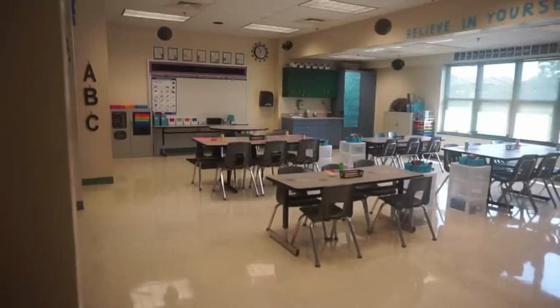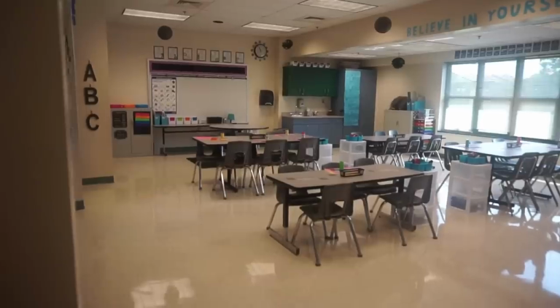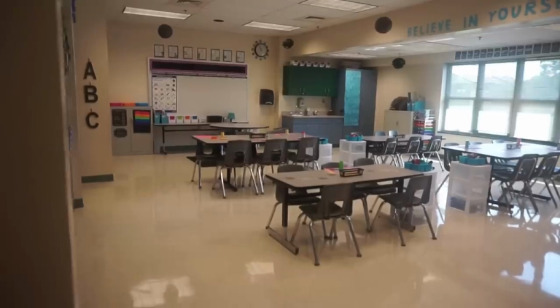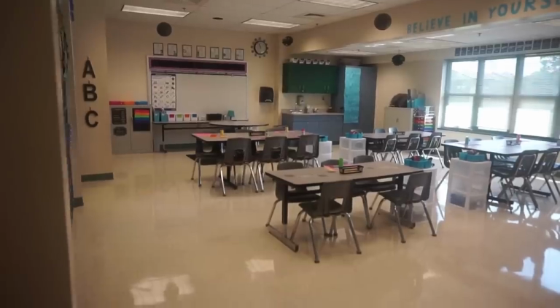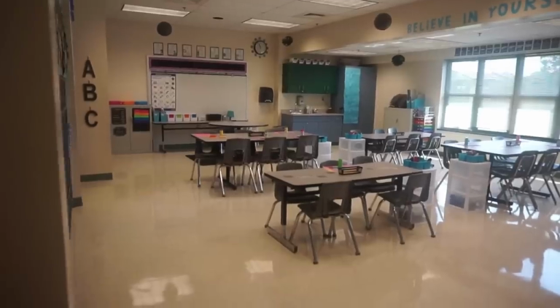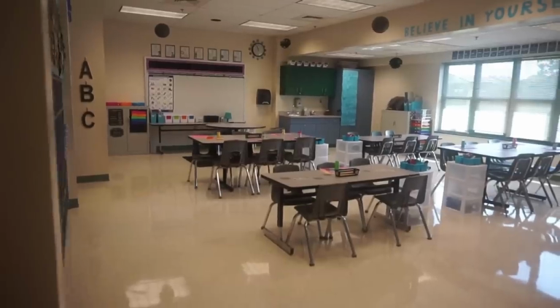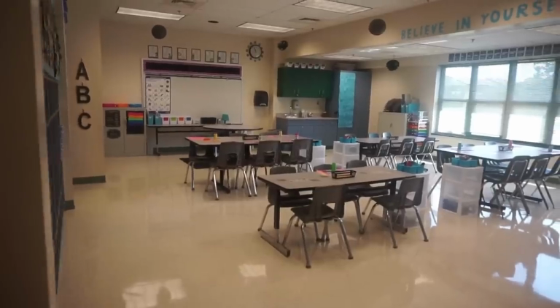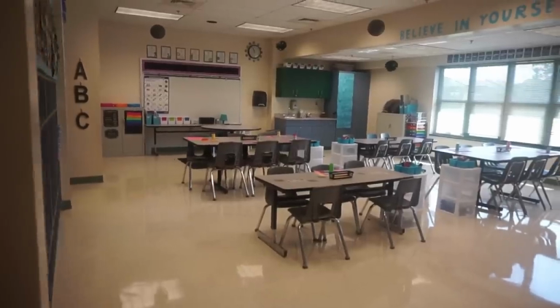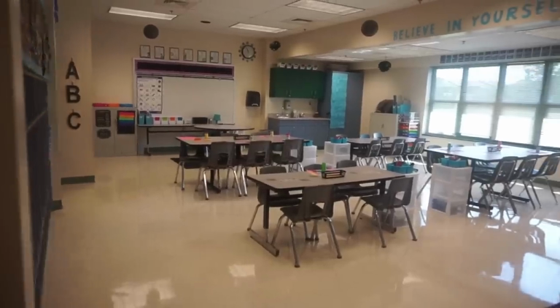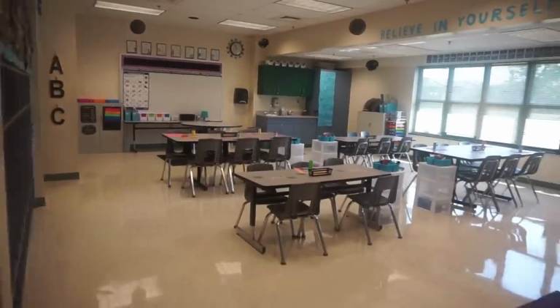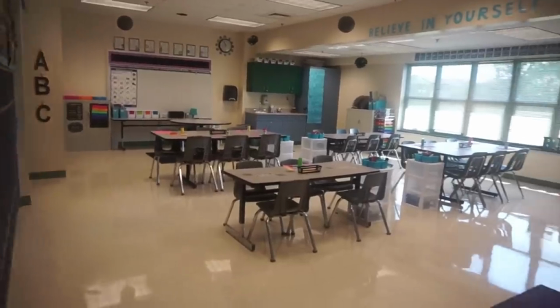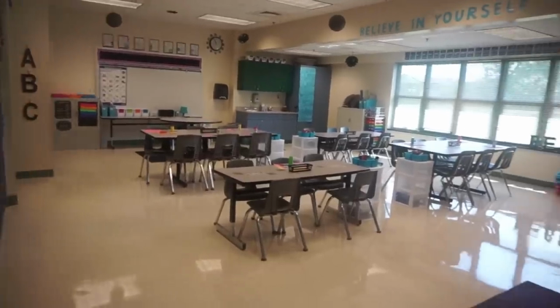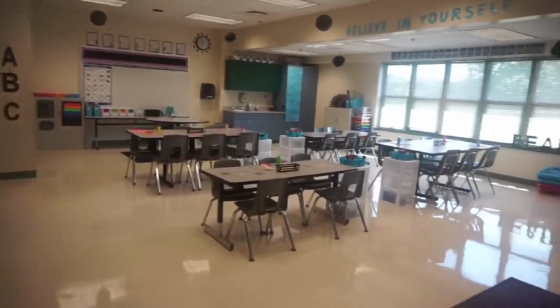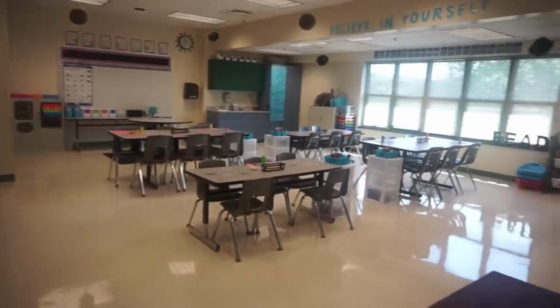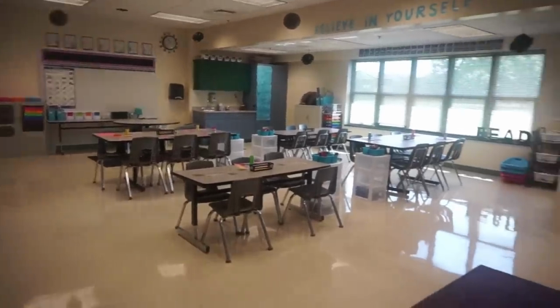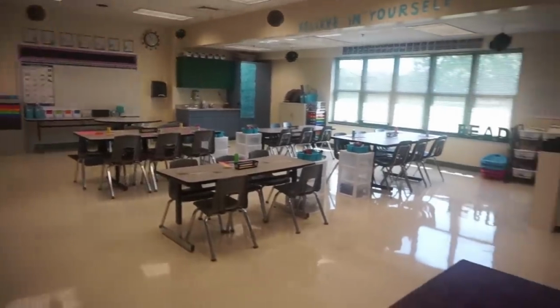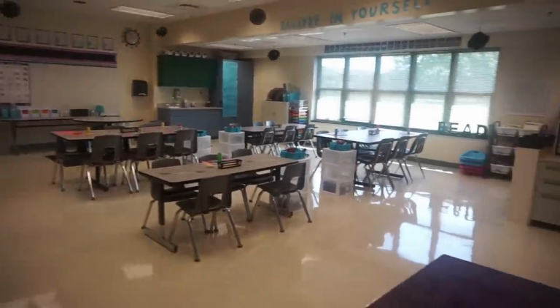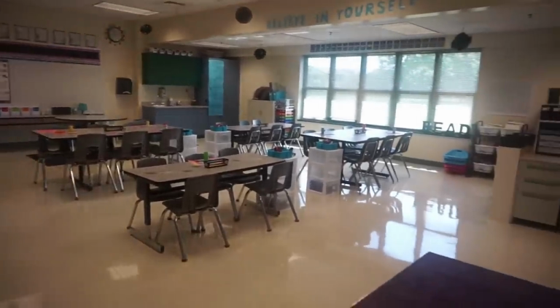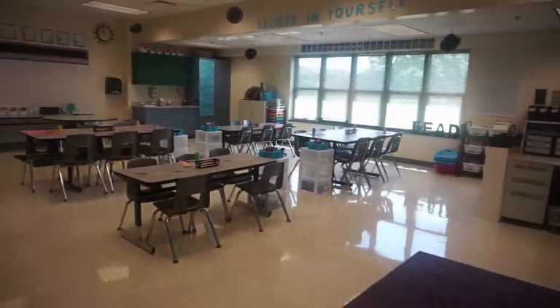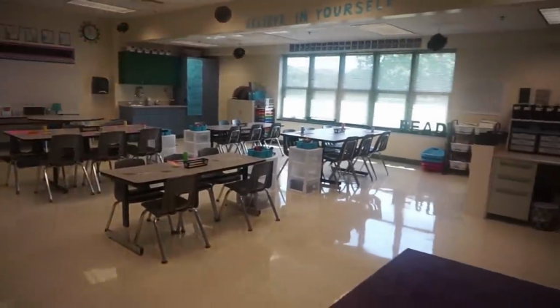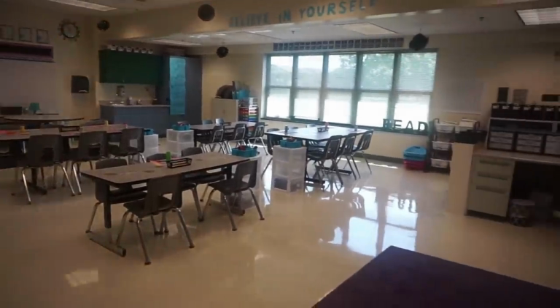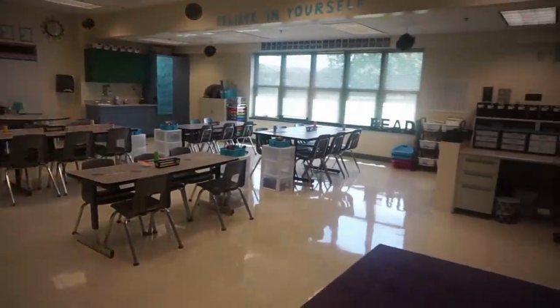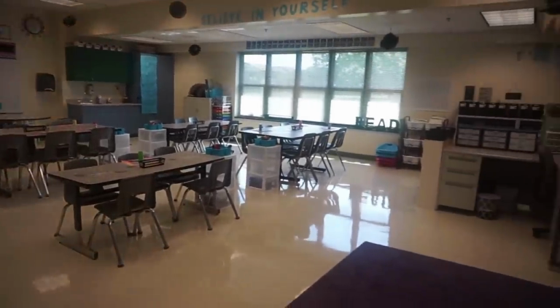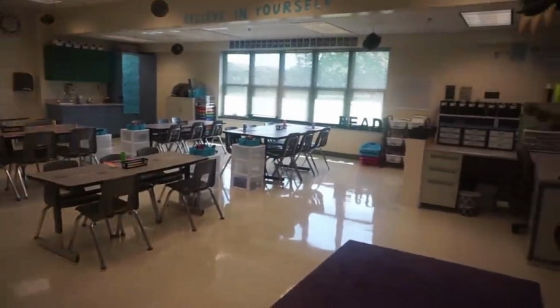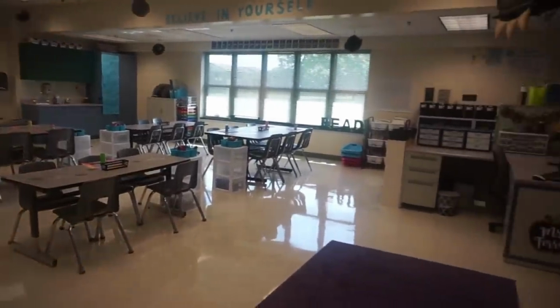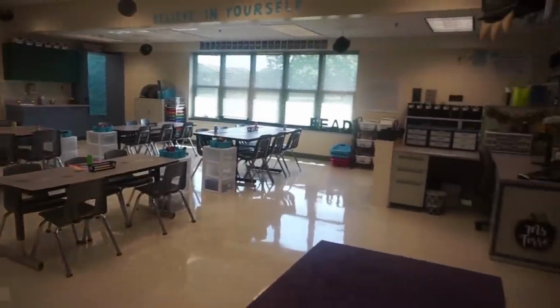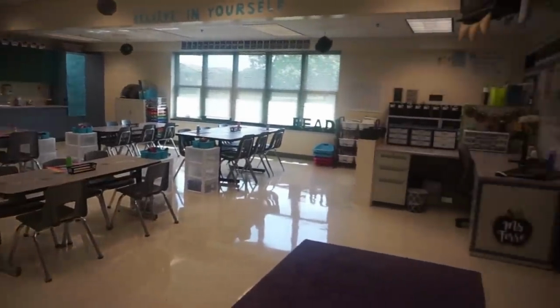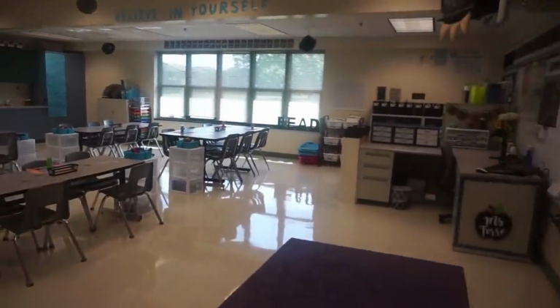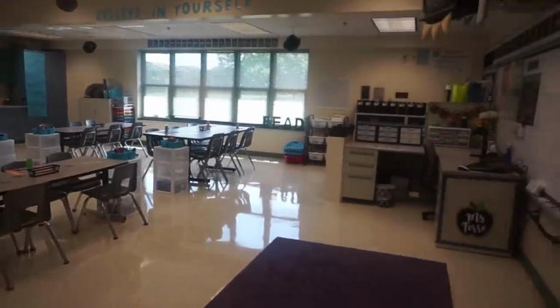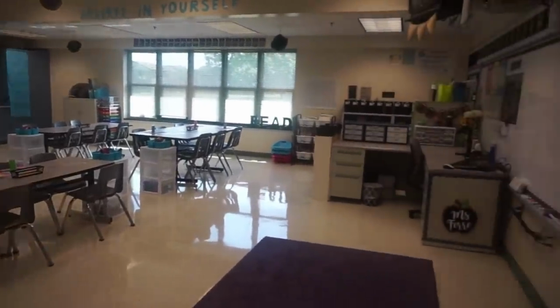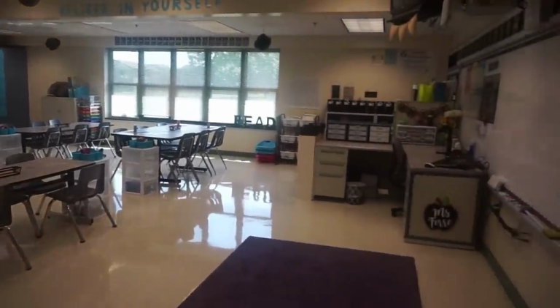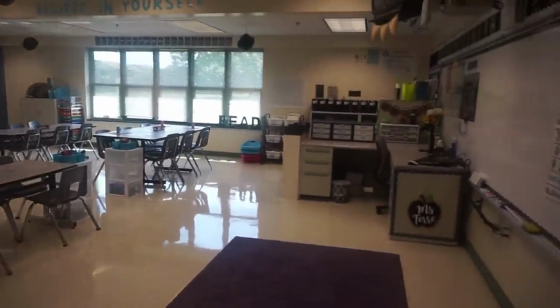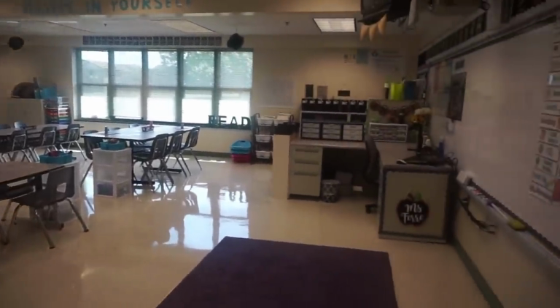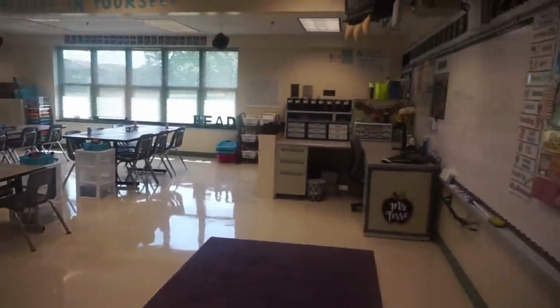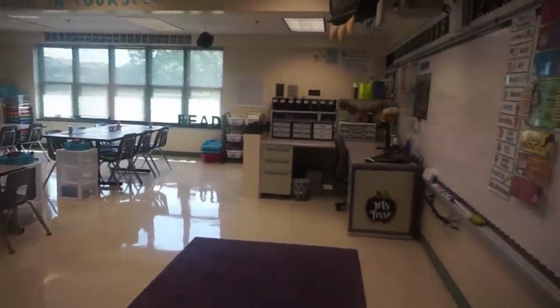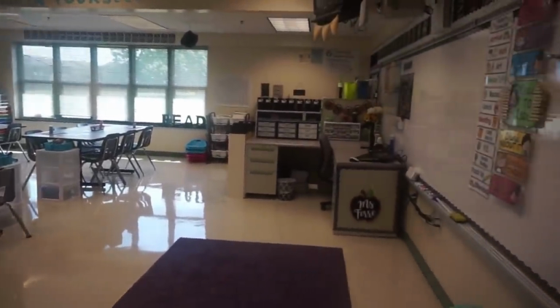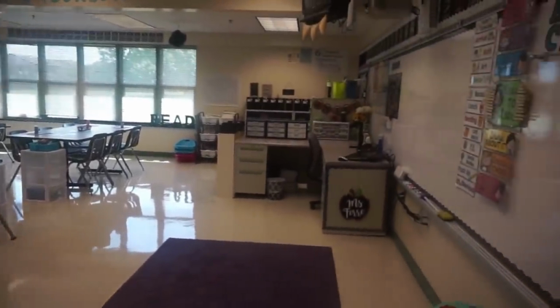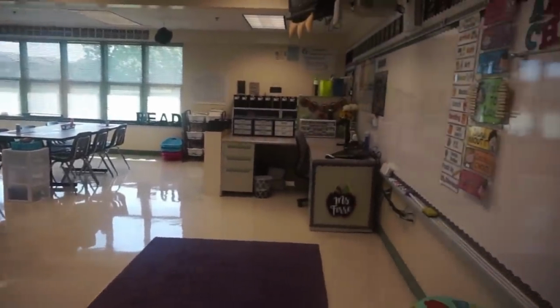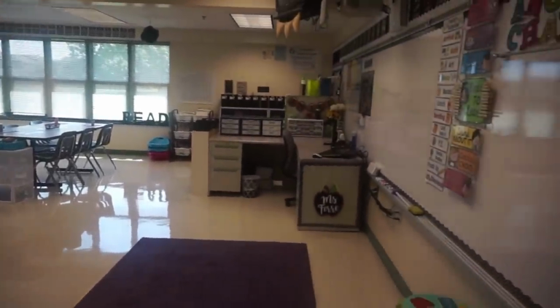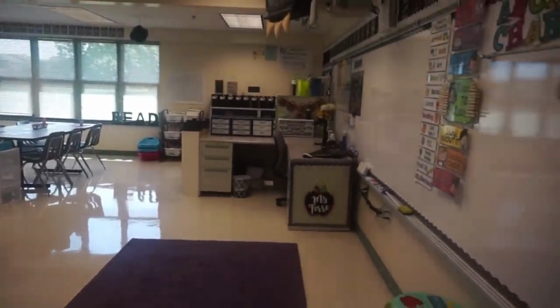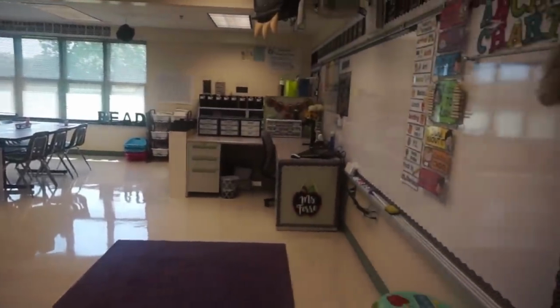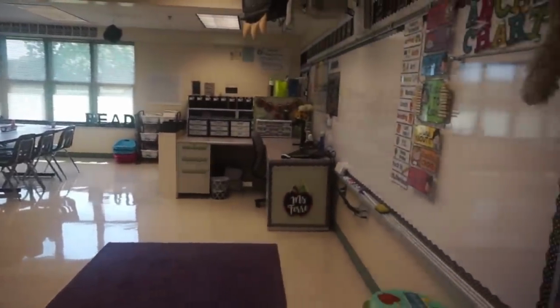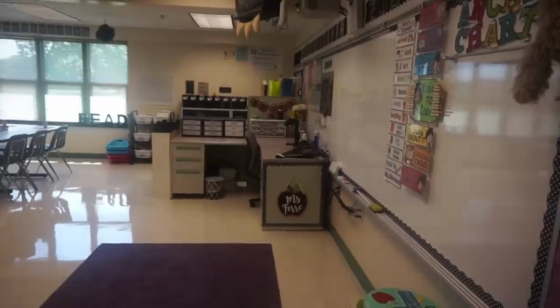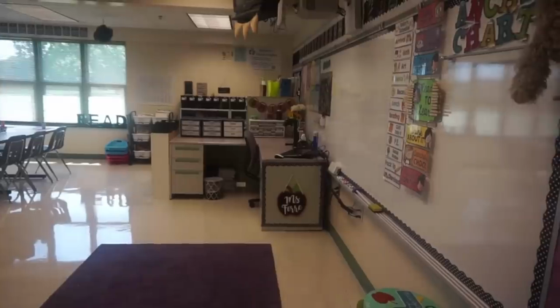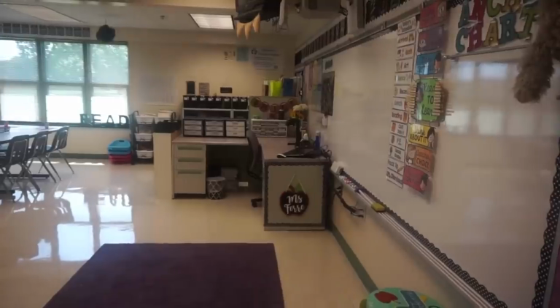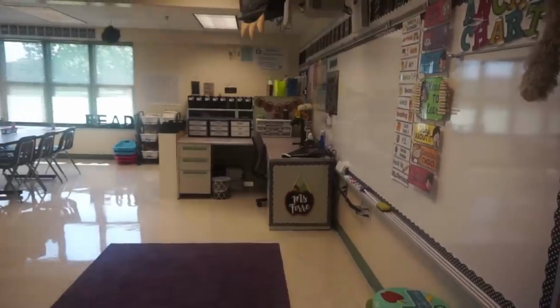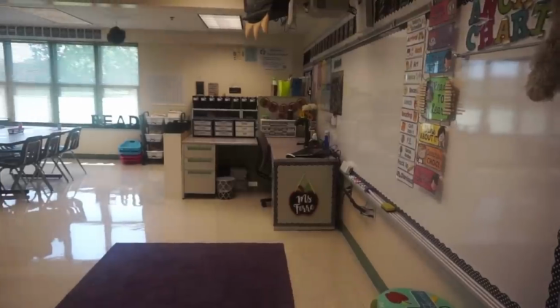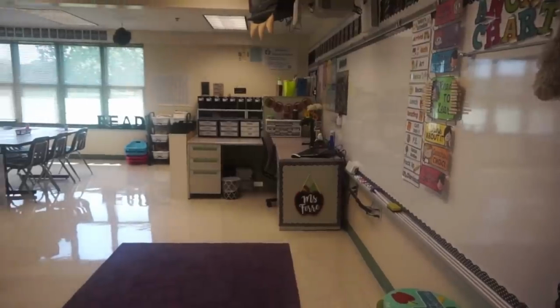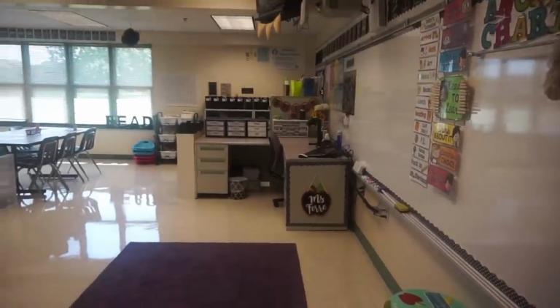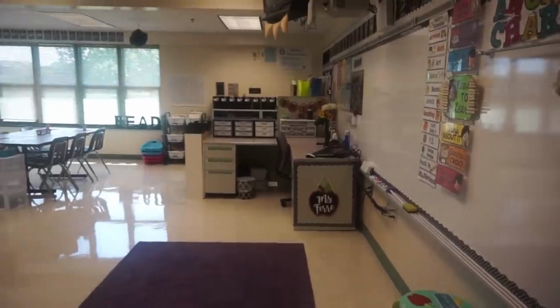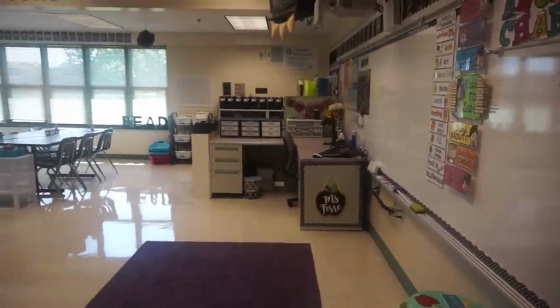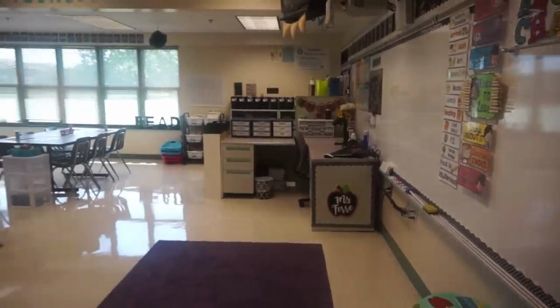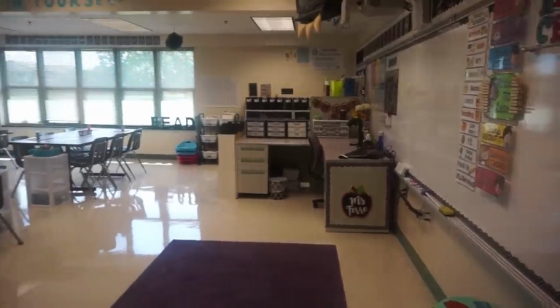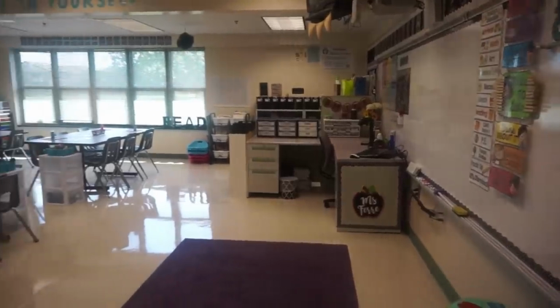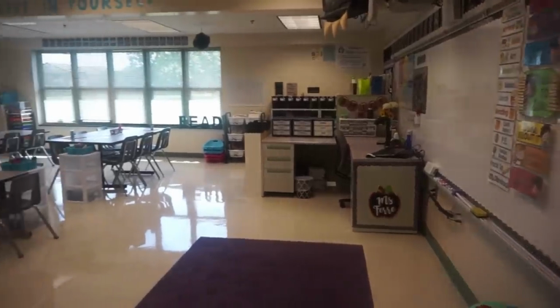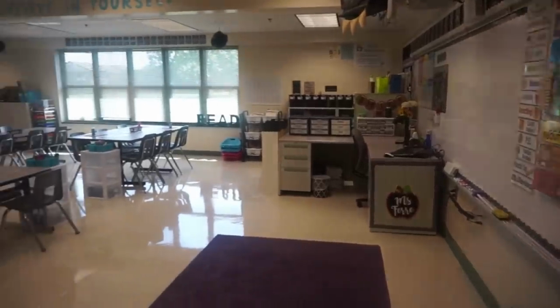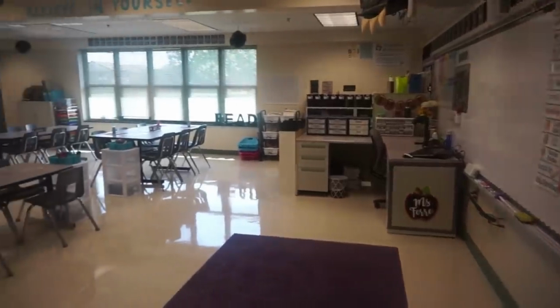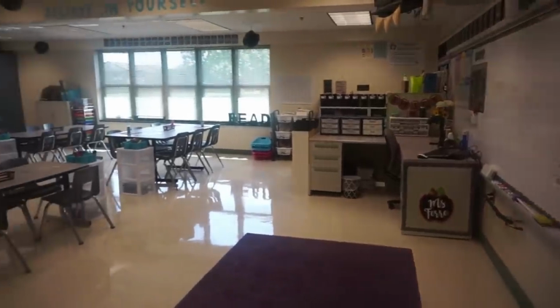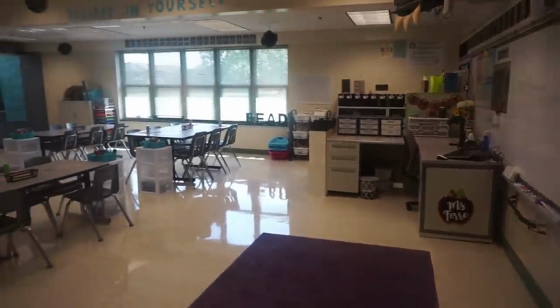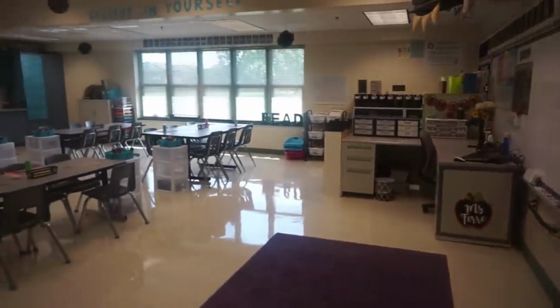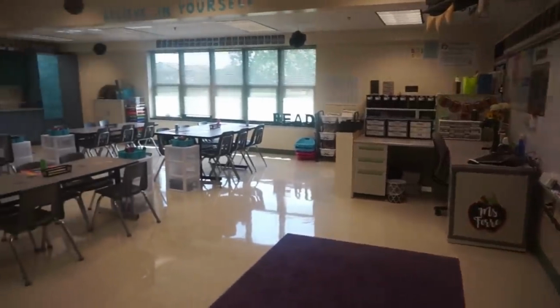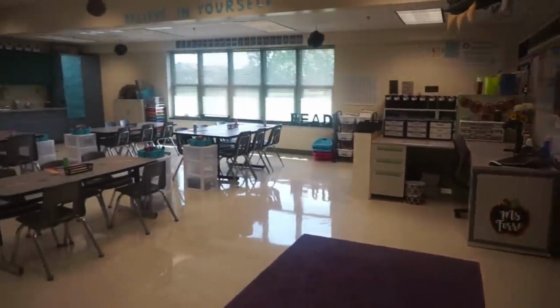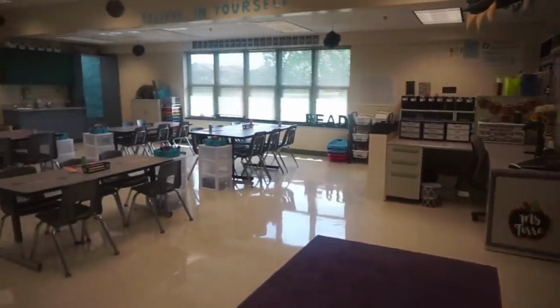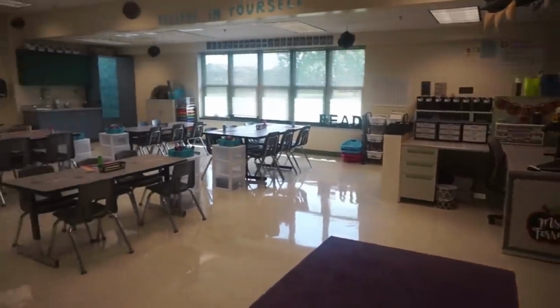This is what it looks like when you walk into my classroom through the door — just a quick overview, and then I'll go through it piece by piece.